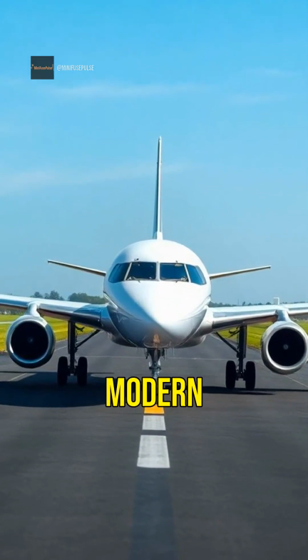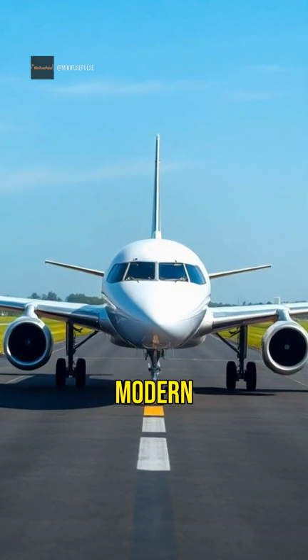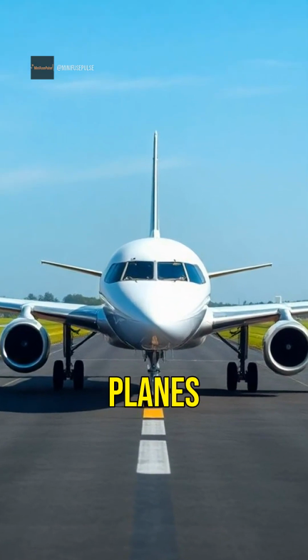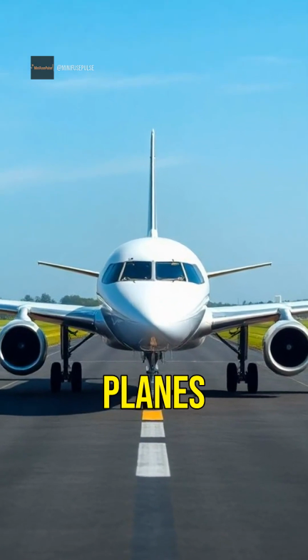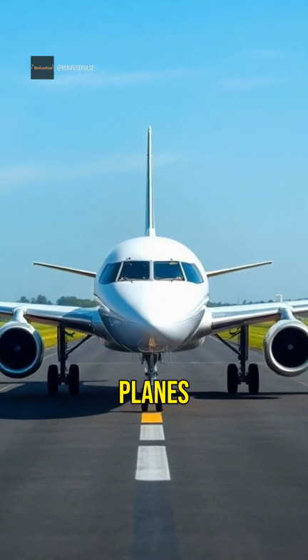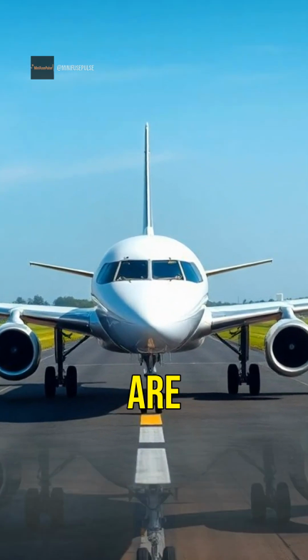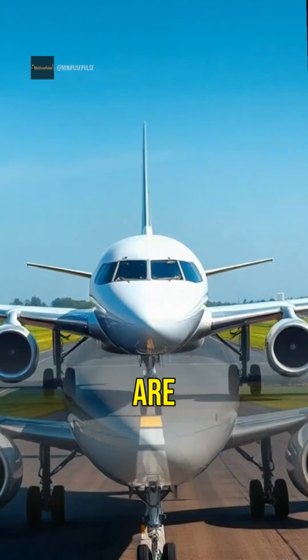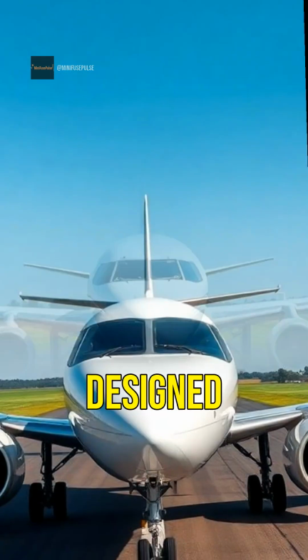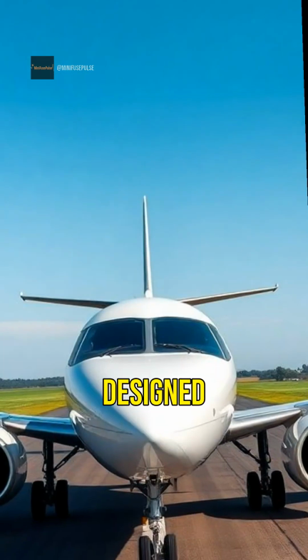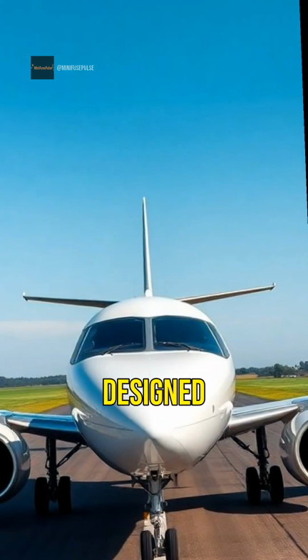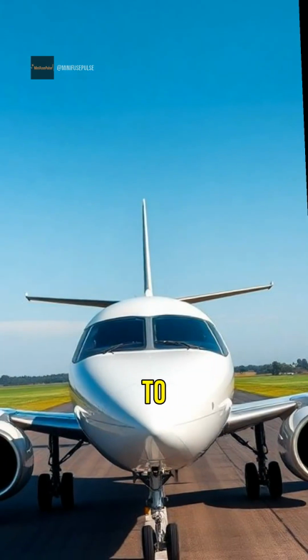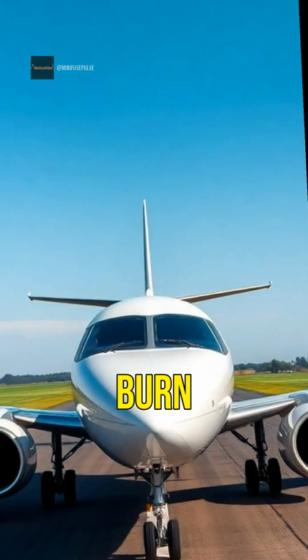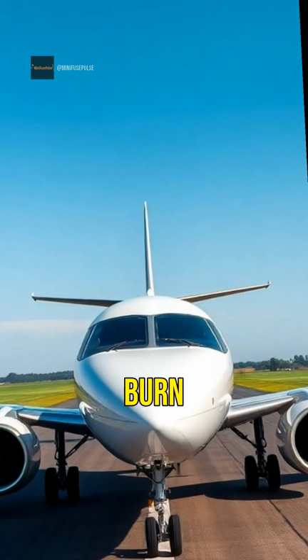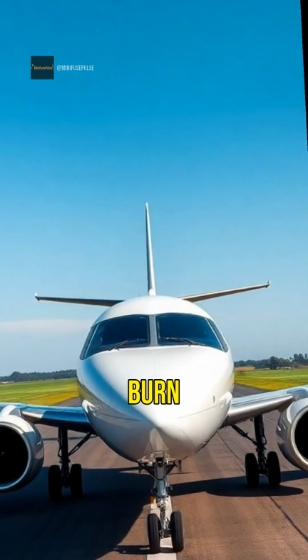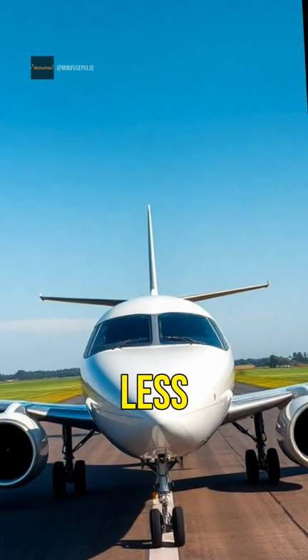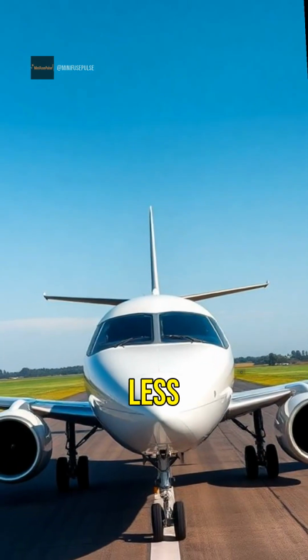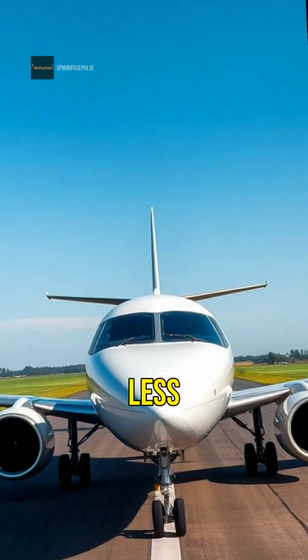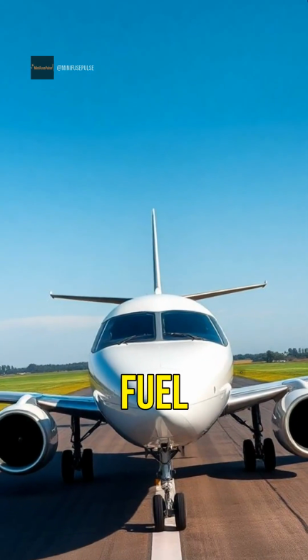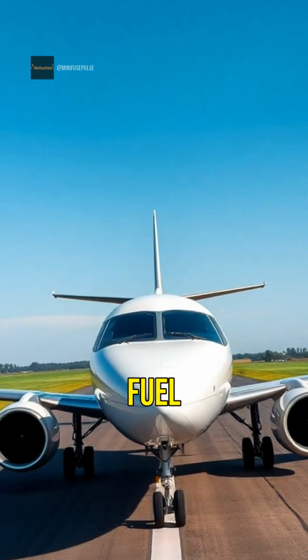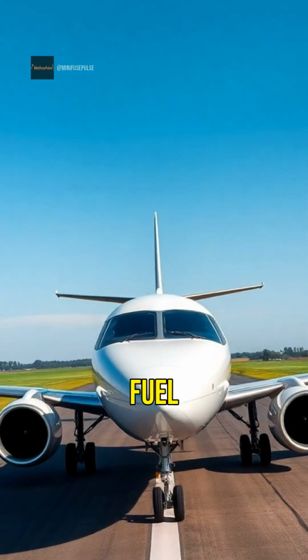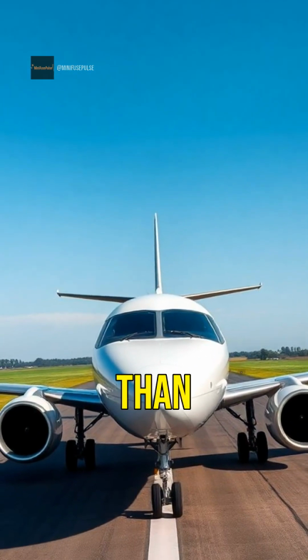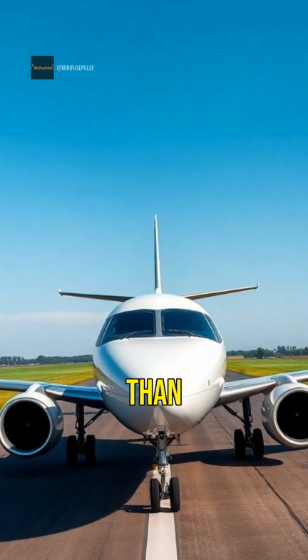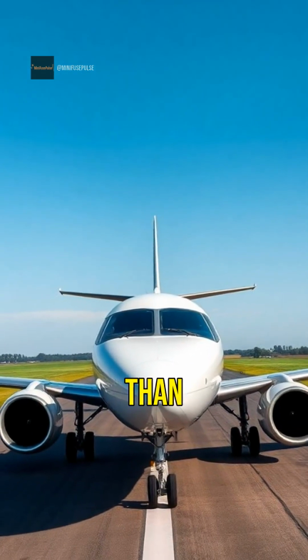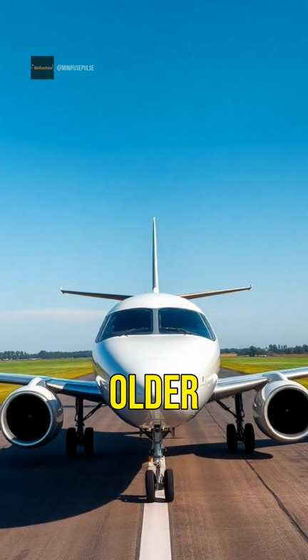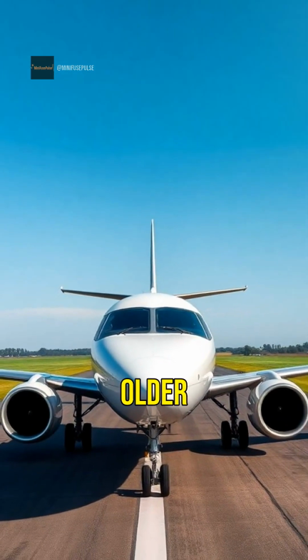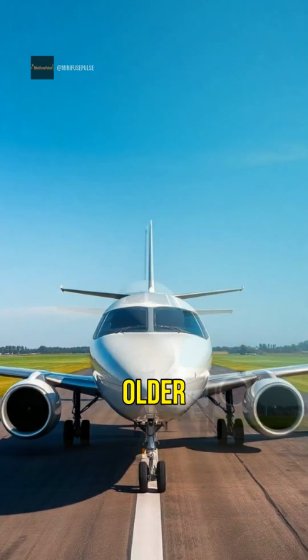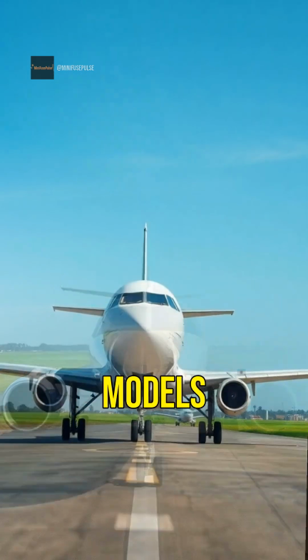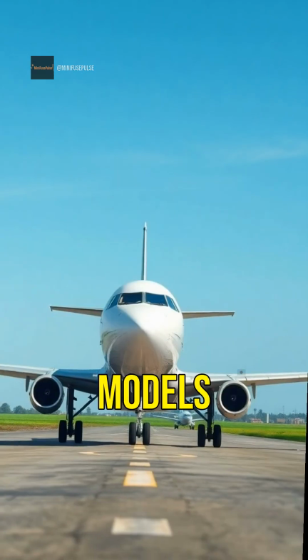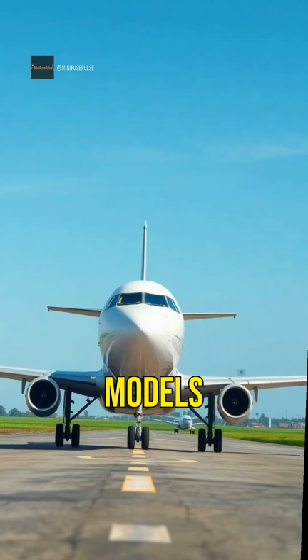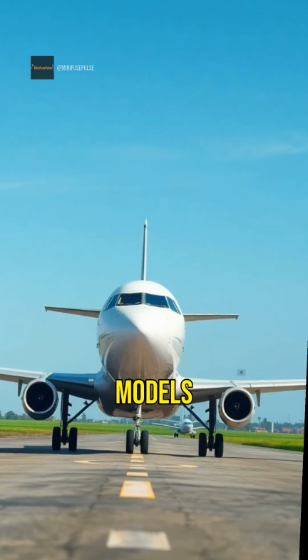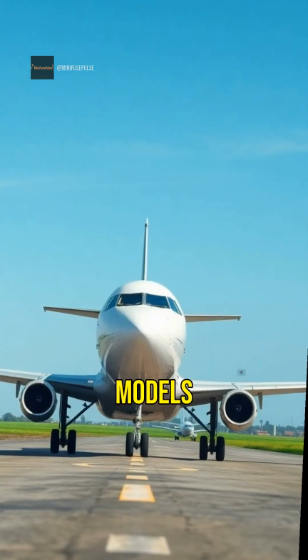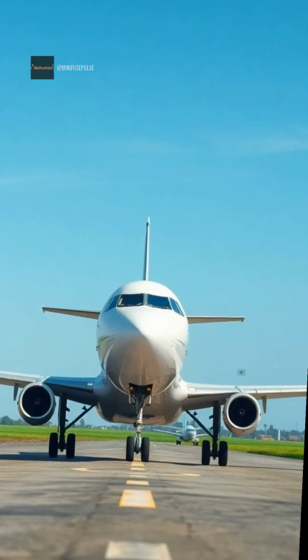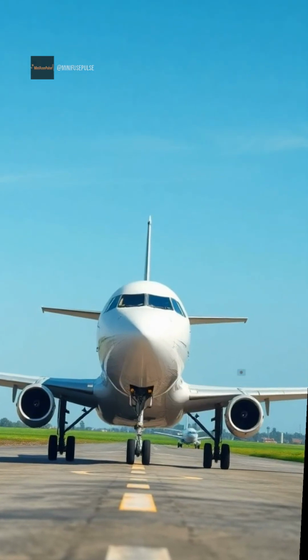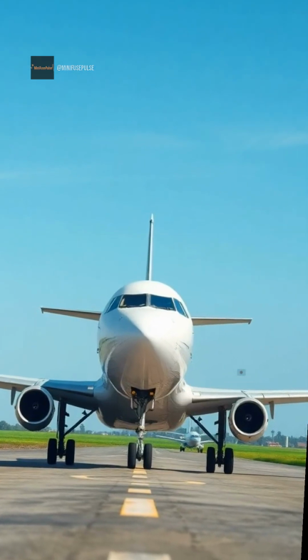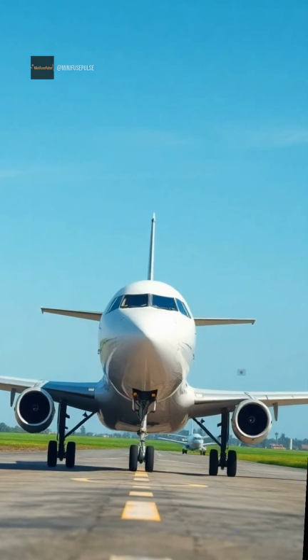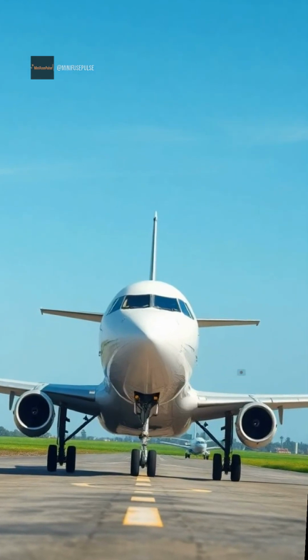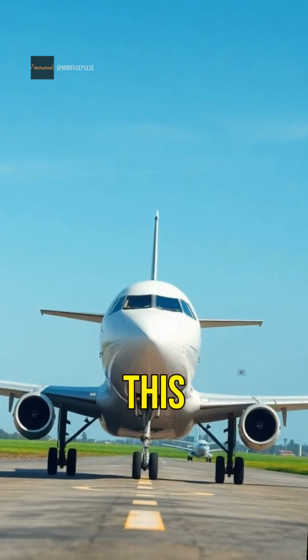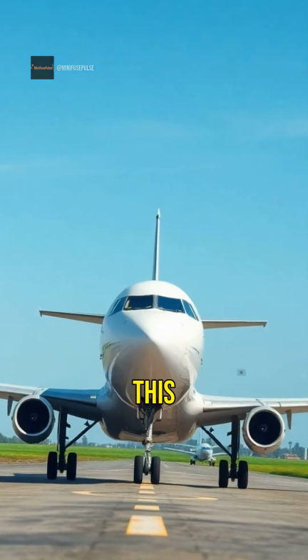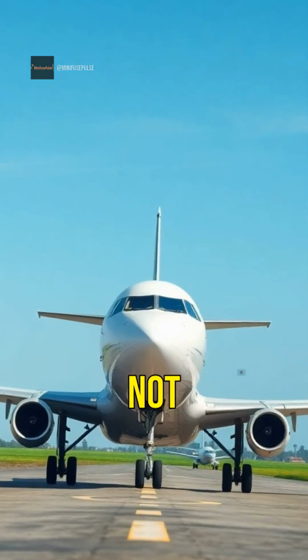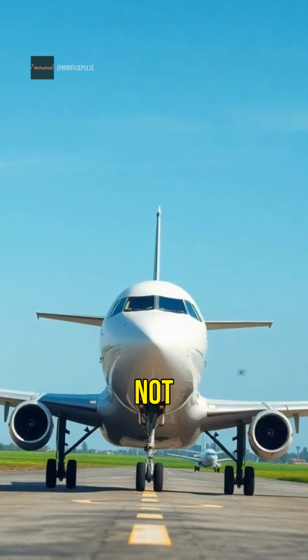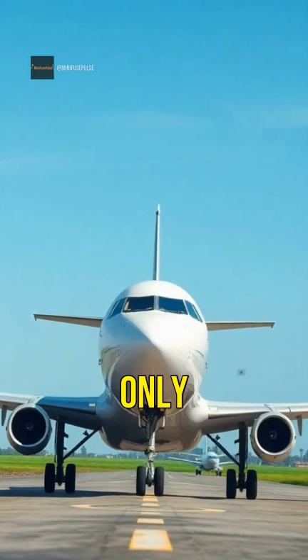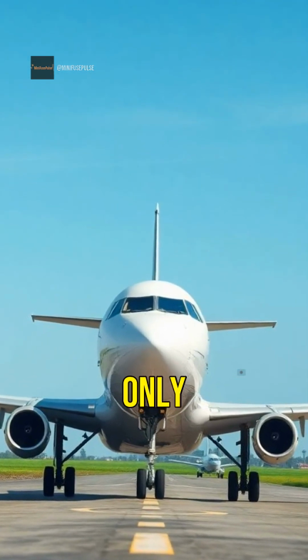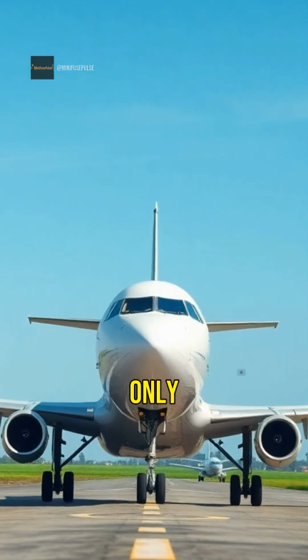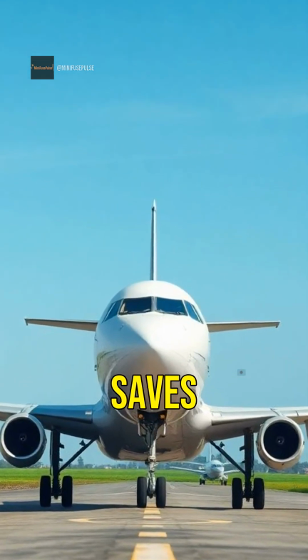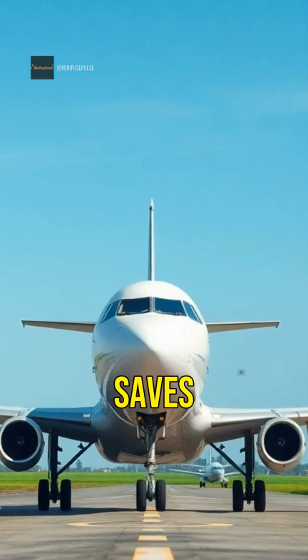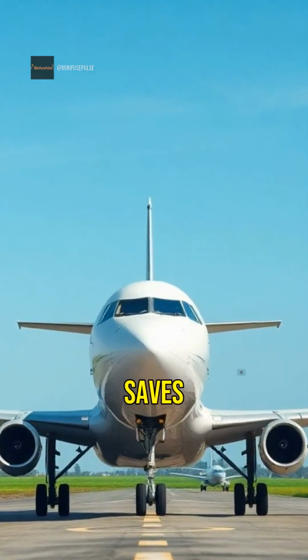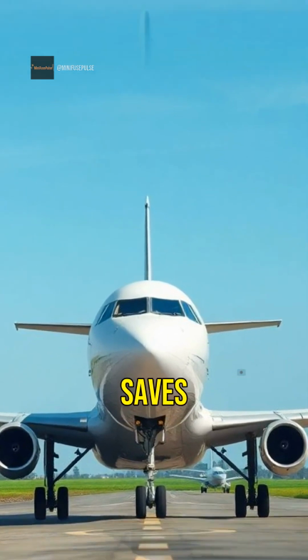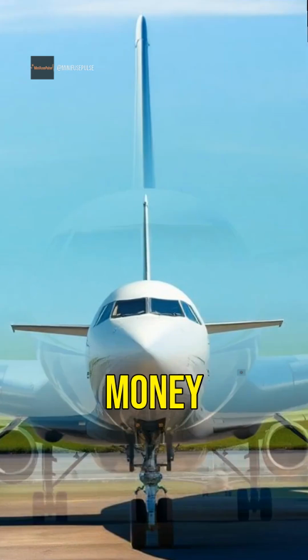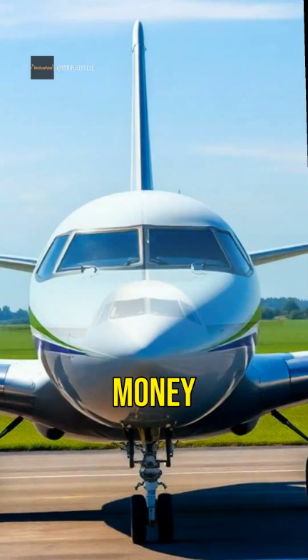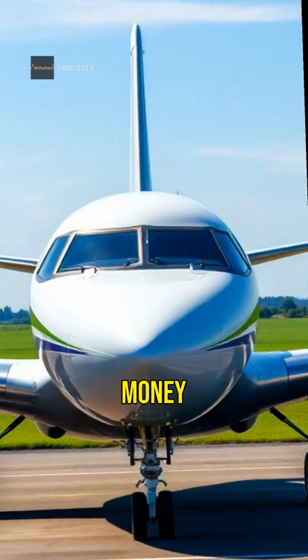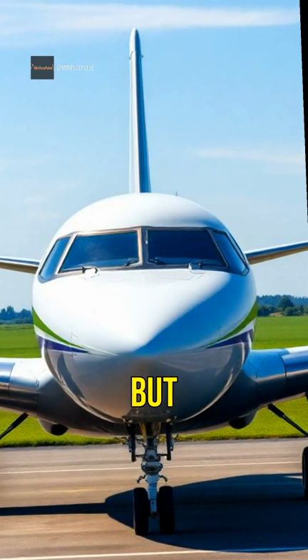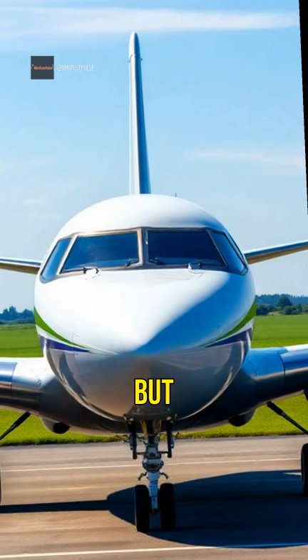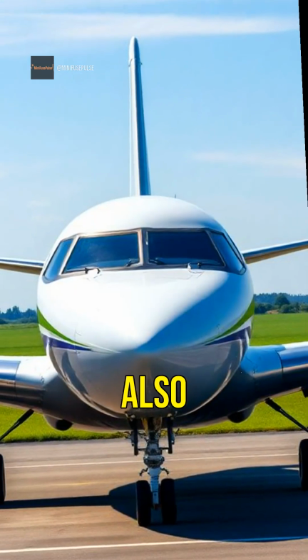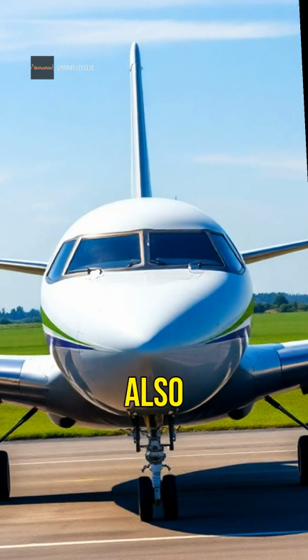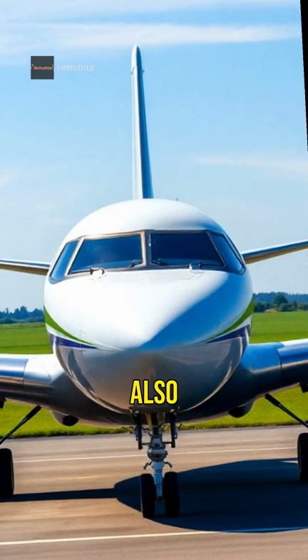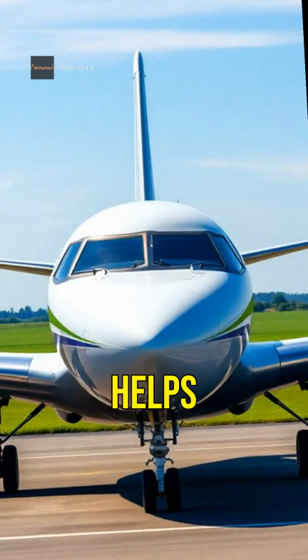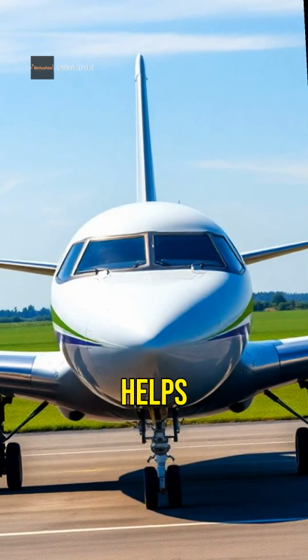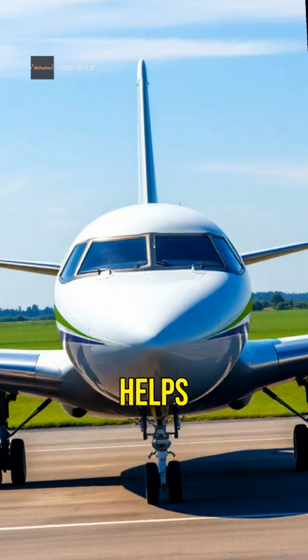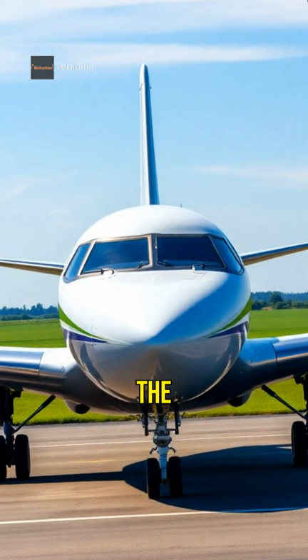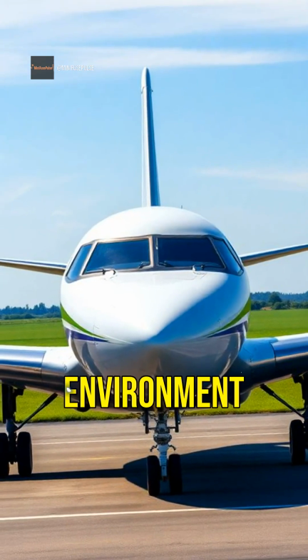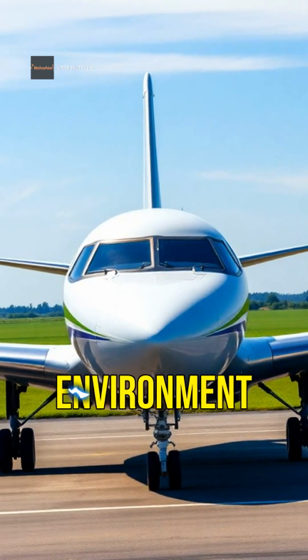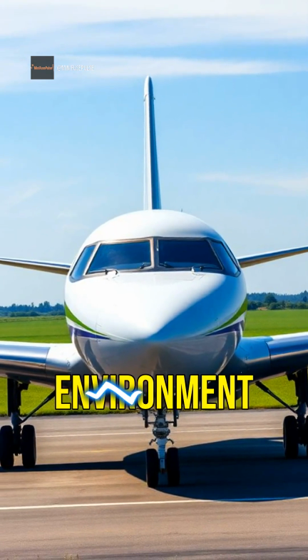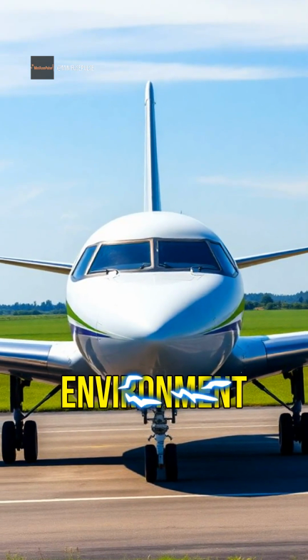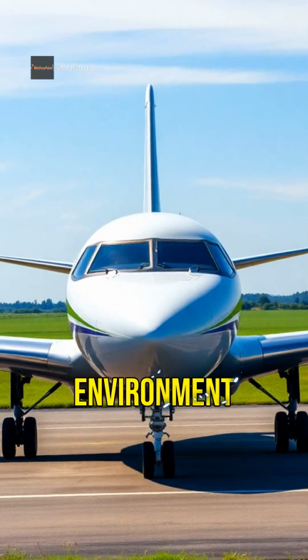Modern planes are designed to burn less fuel than older models. This not only saves money, but also helps the environment.